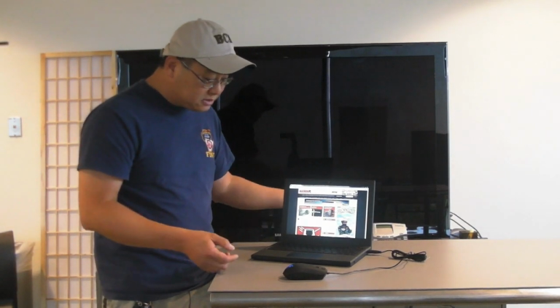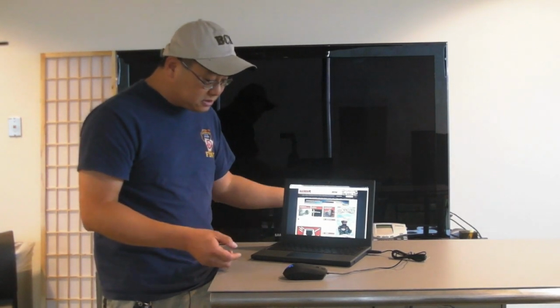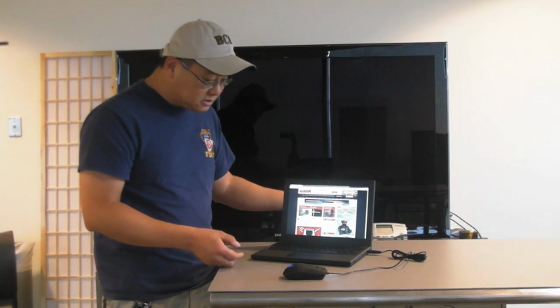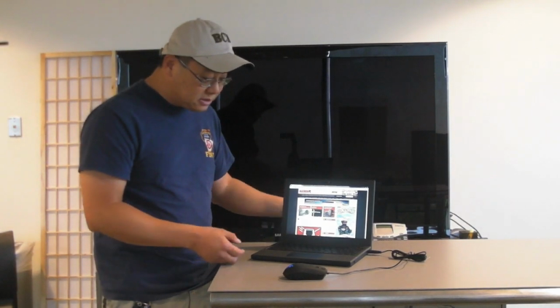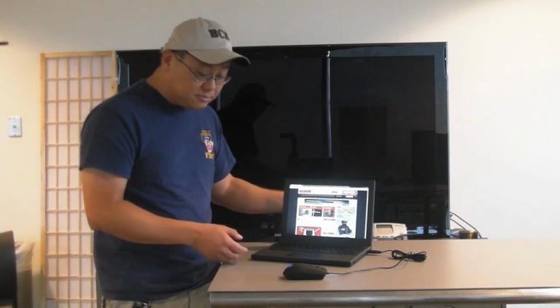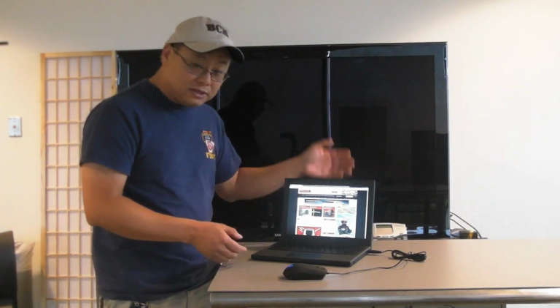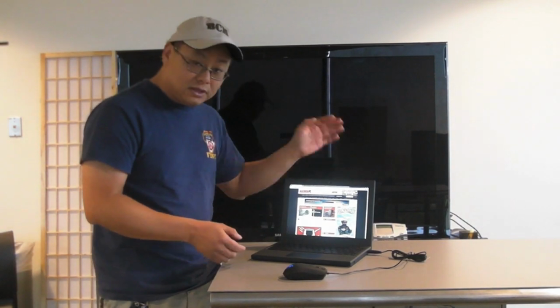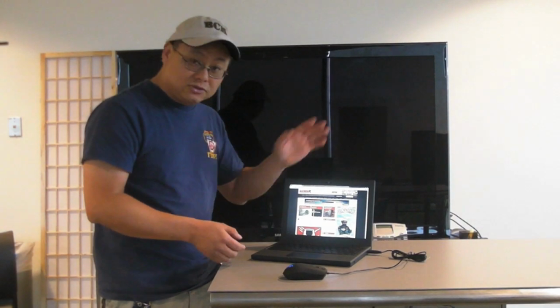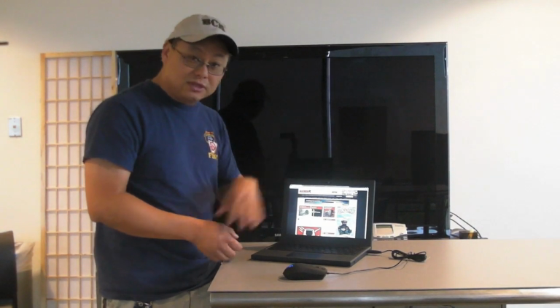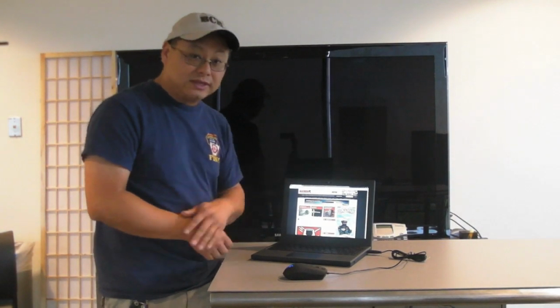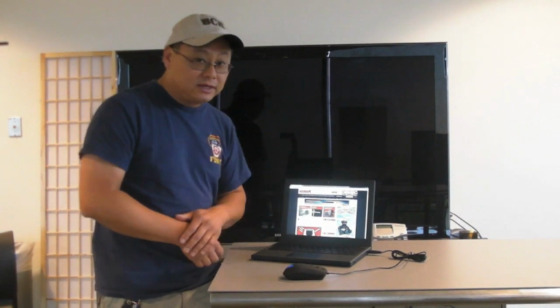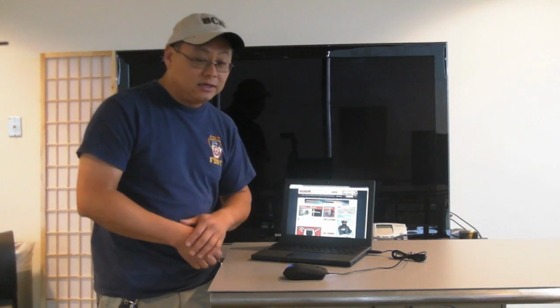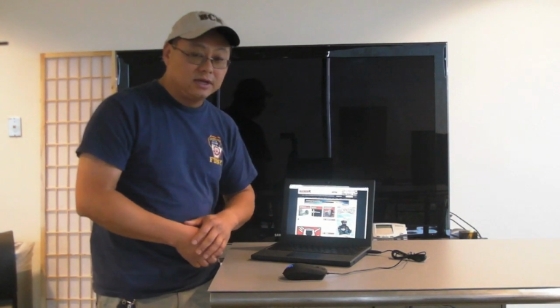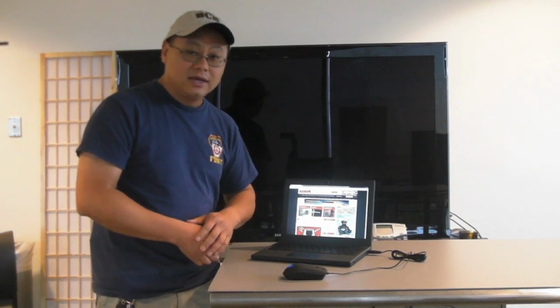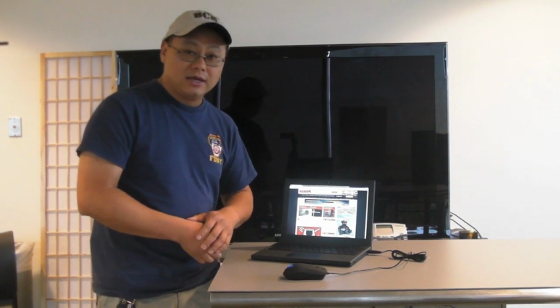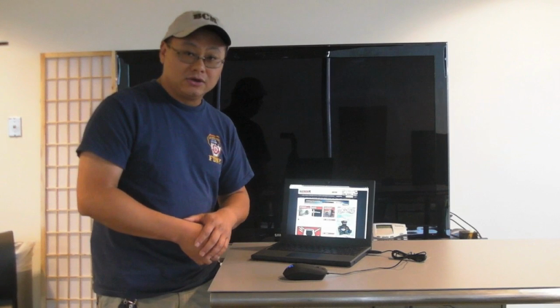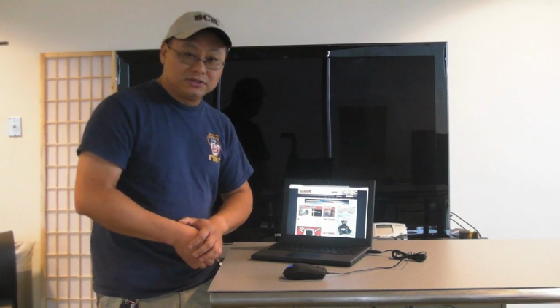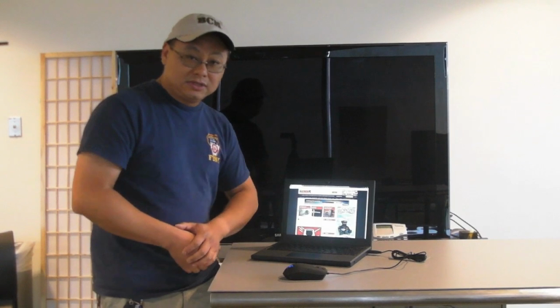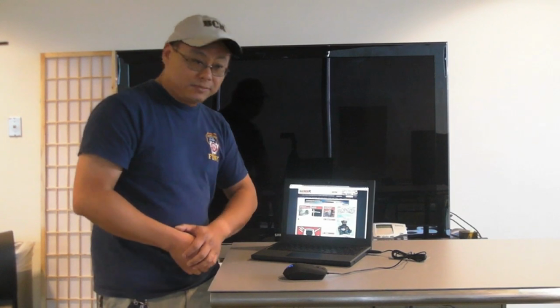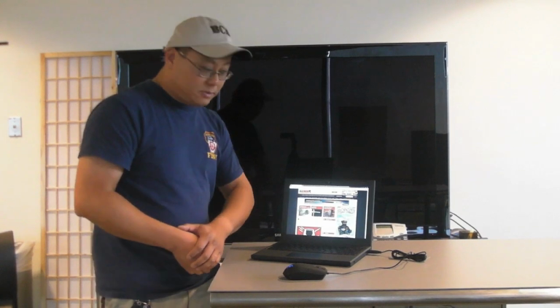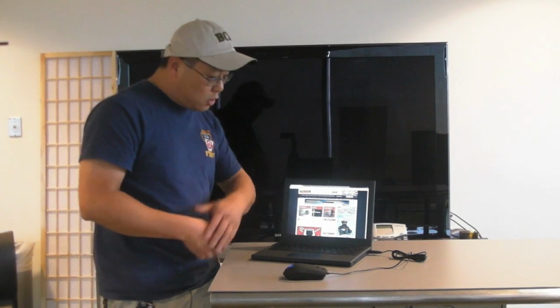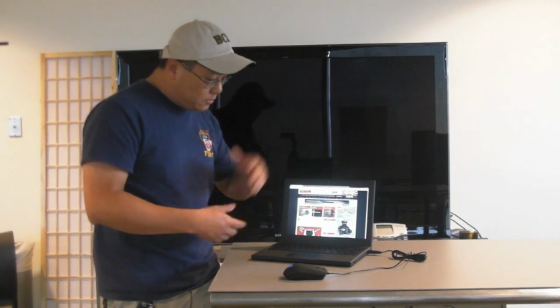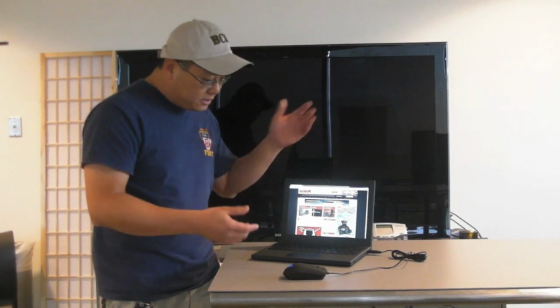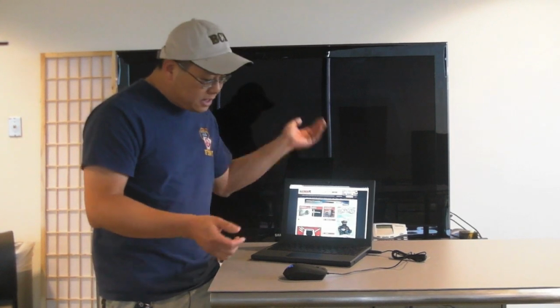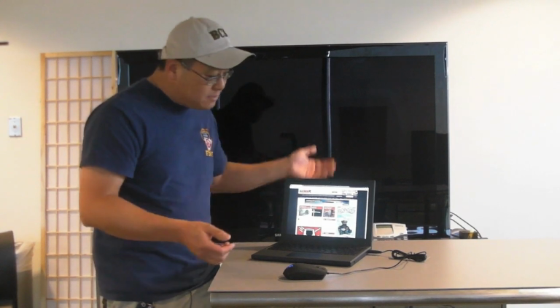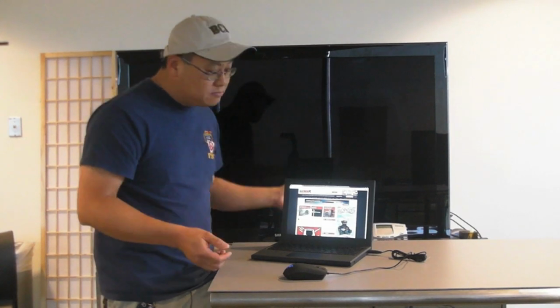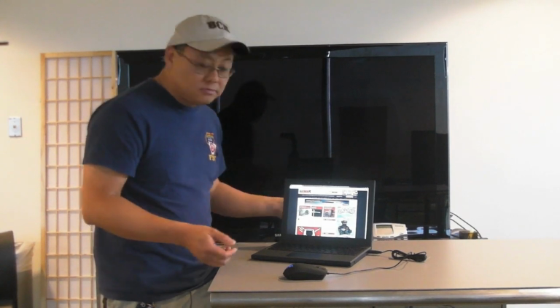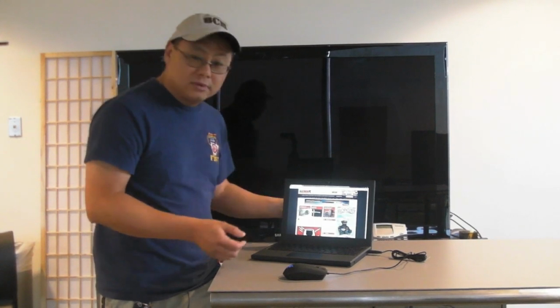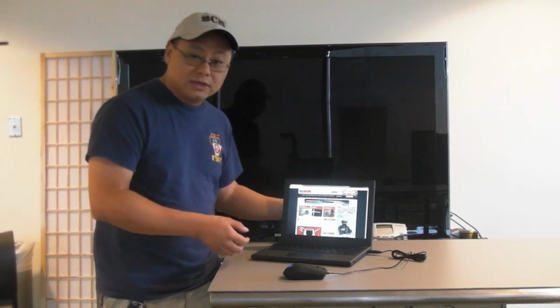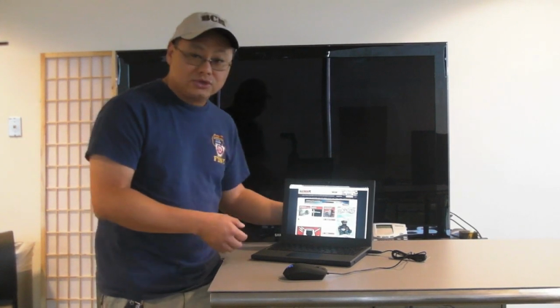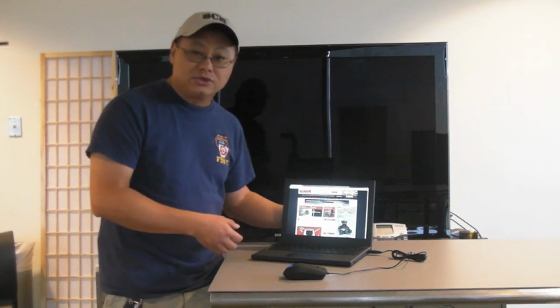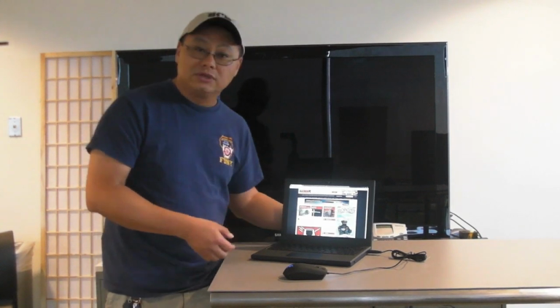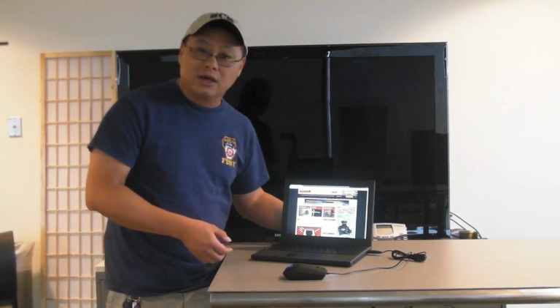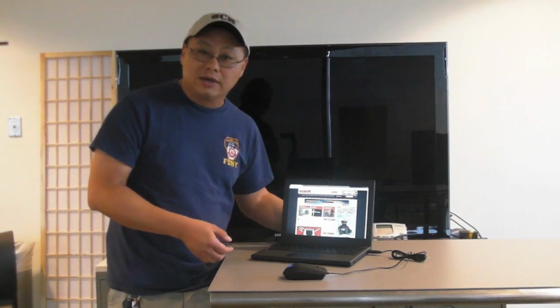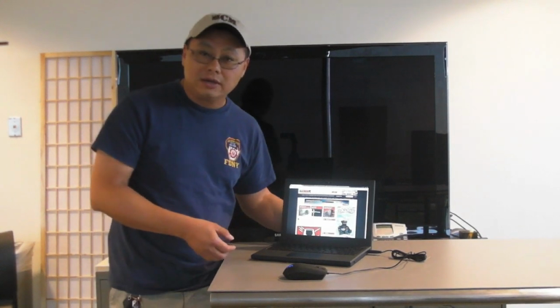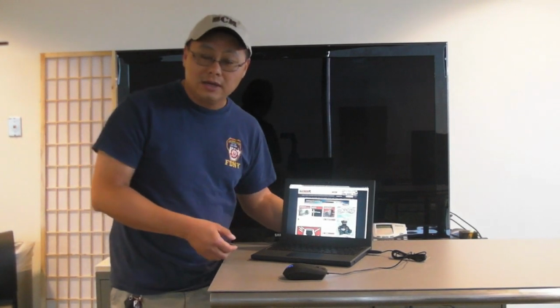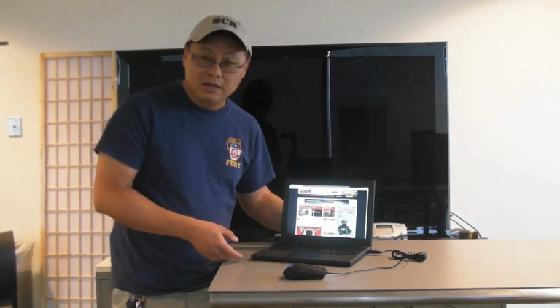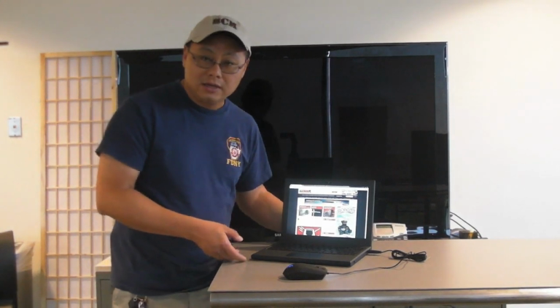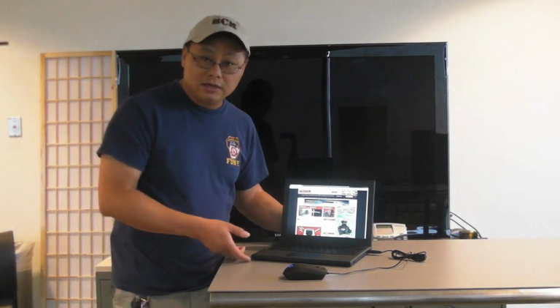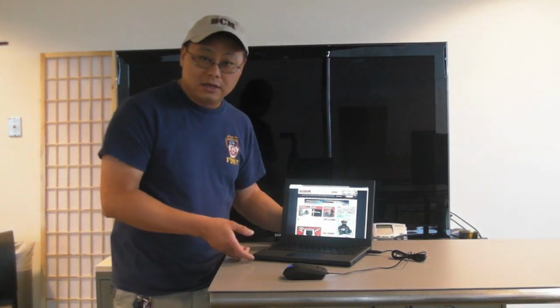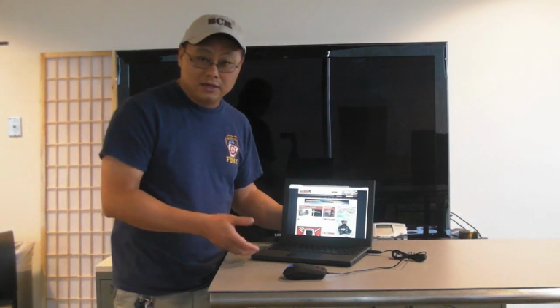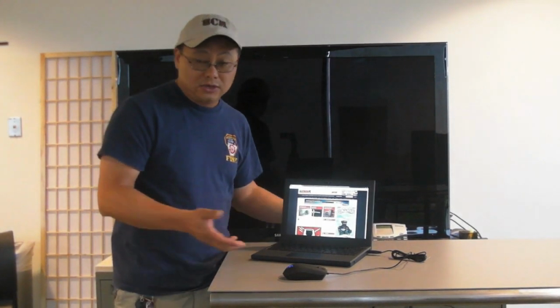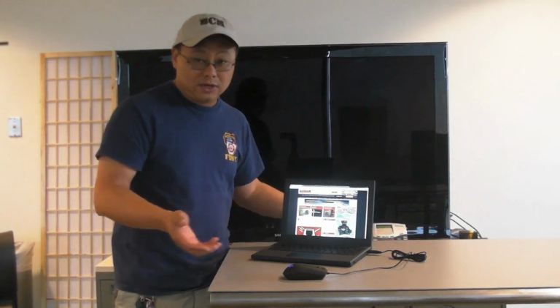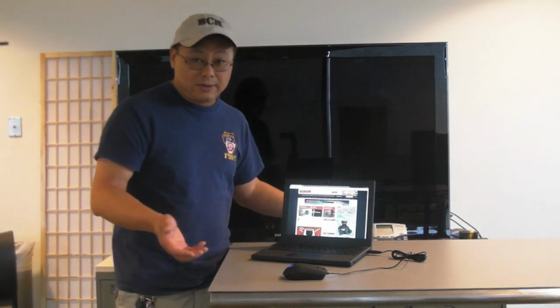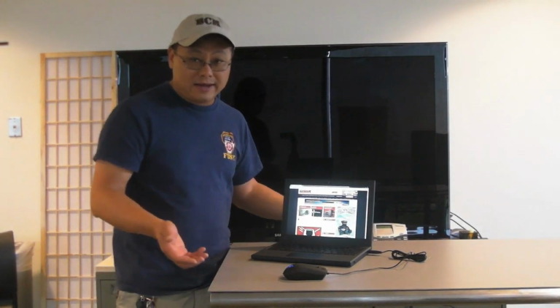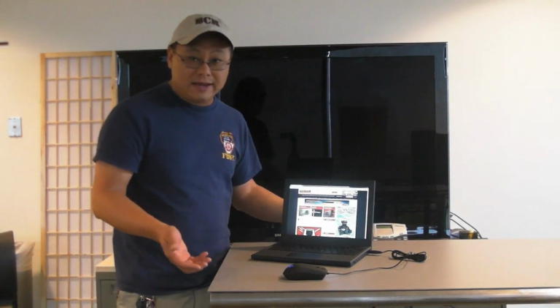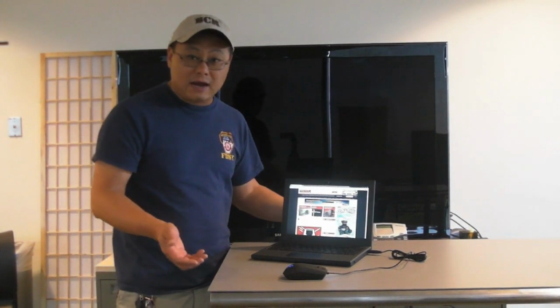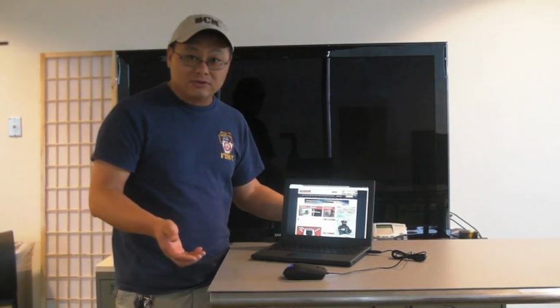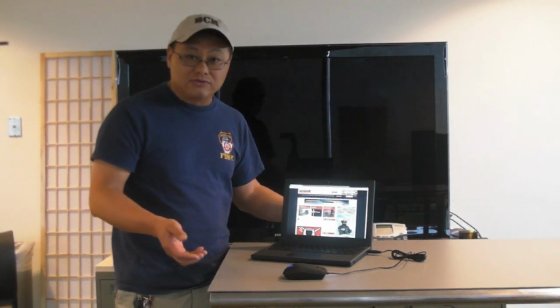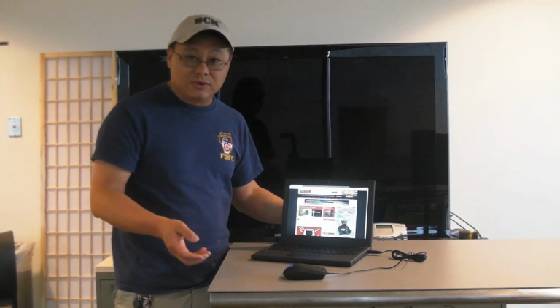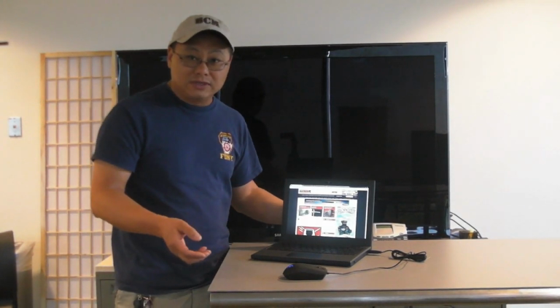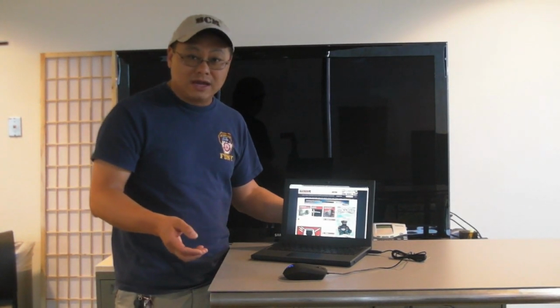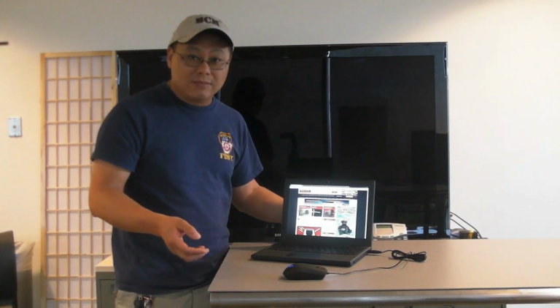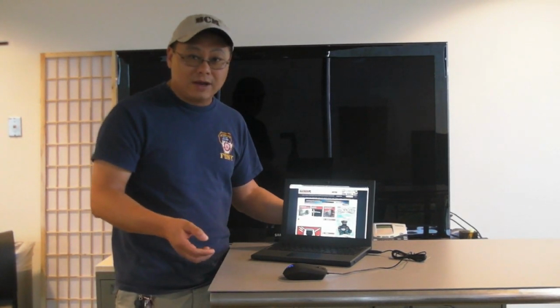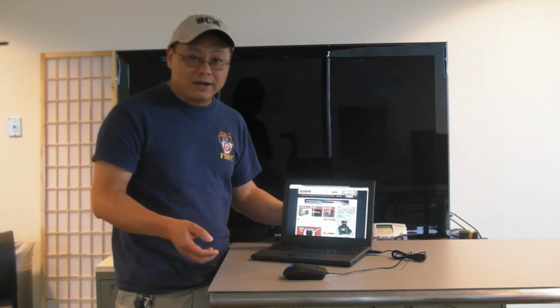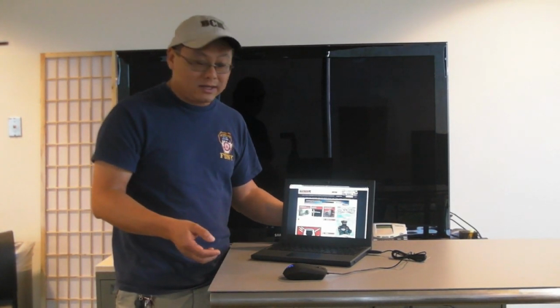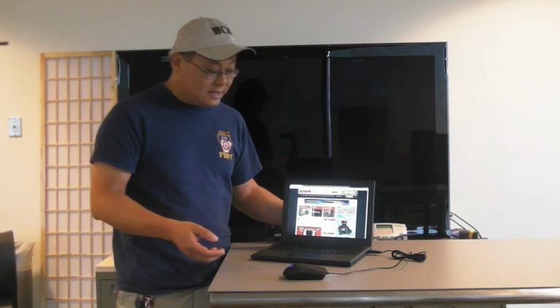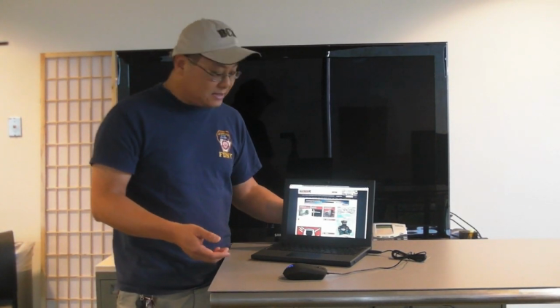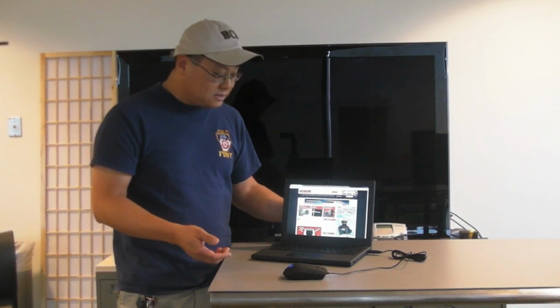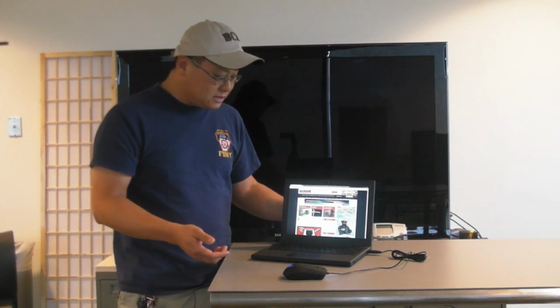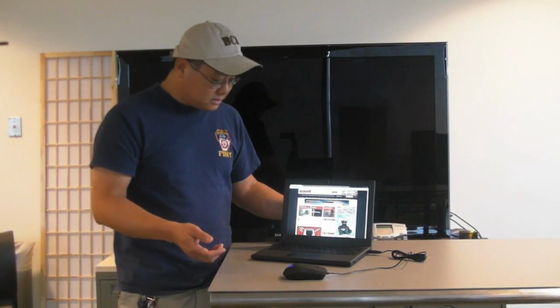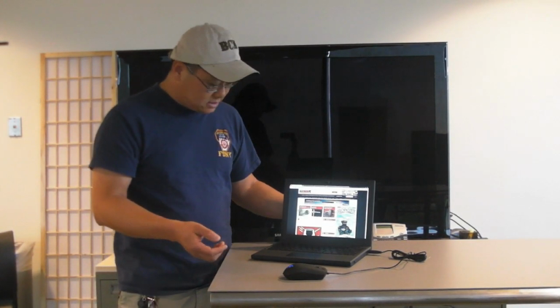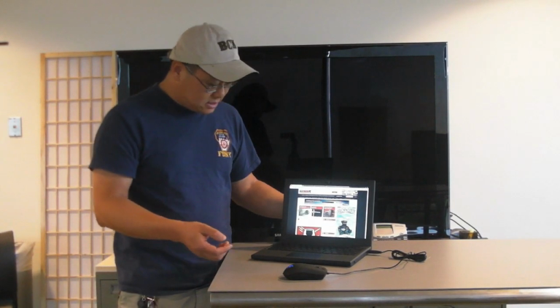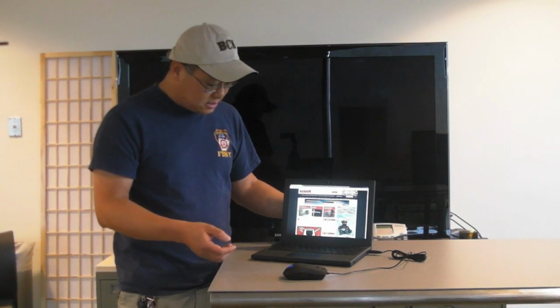To put this thing to sleep, you close the lid, it goes to sleep, you open it up, it turns on. You get about eight hours of runtime on it, and that's it.